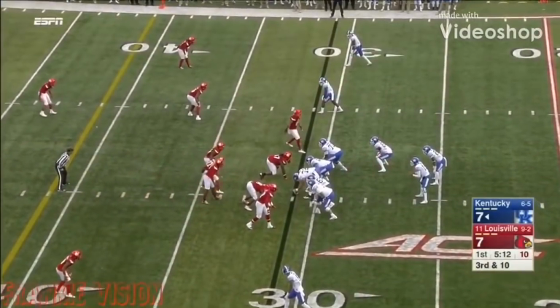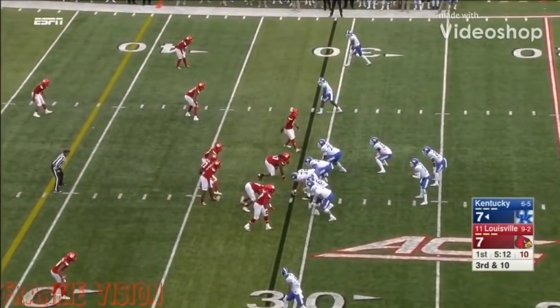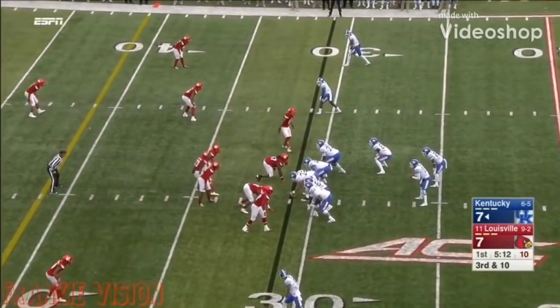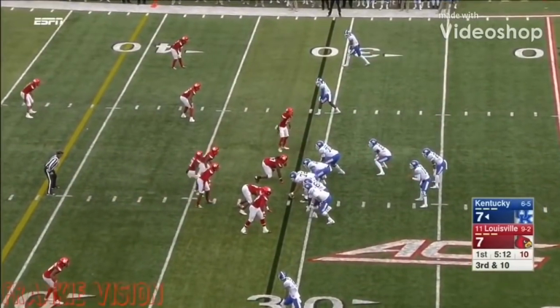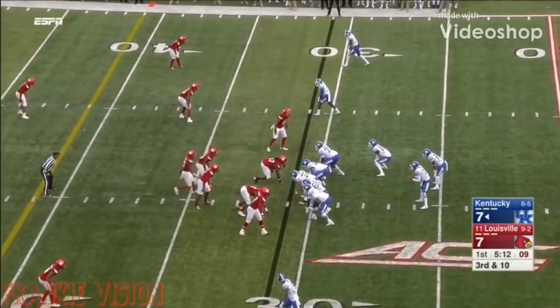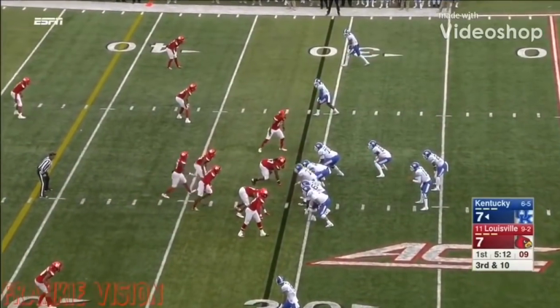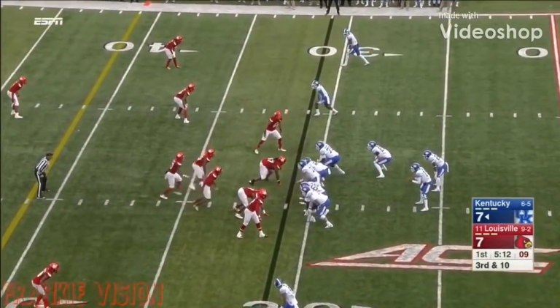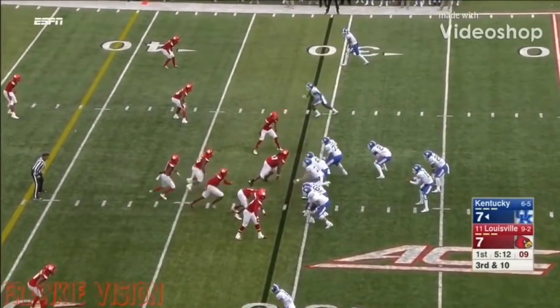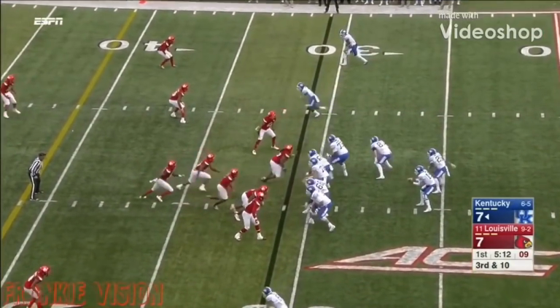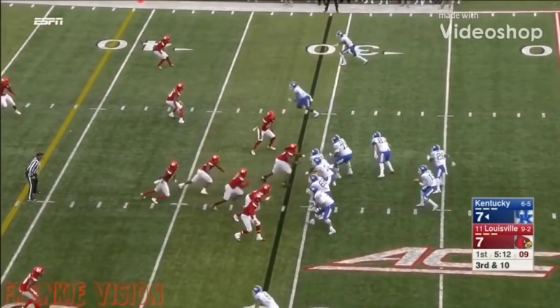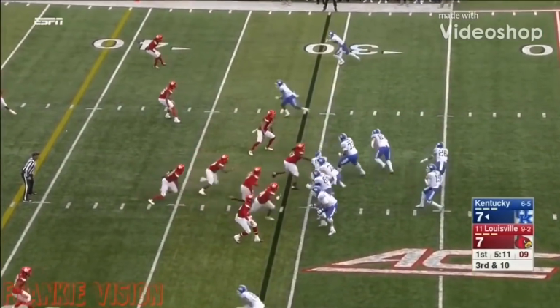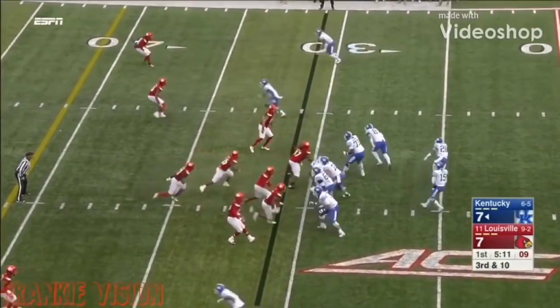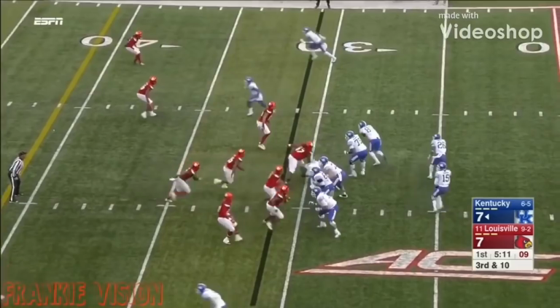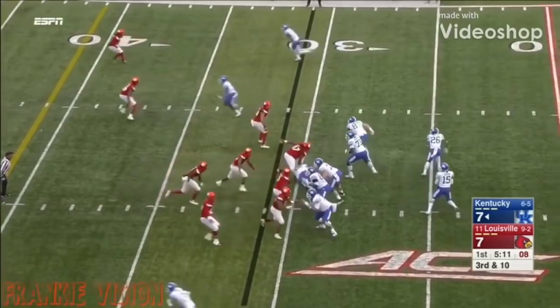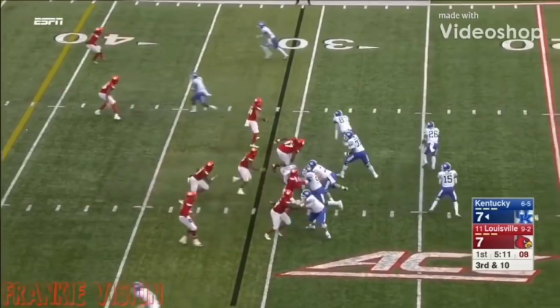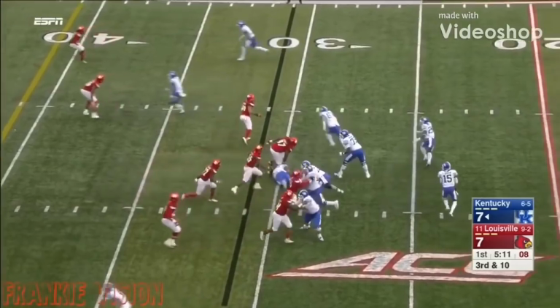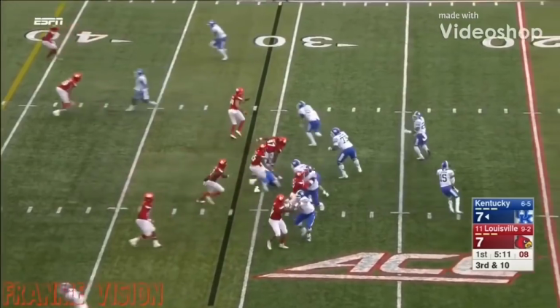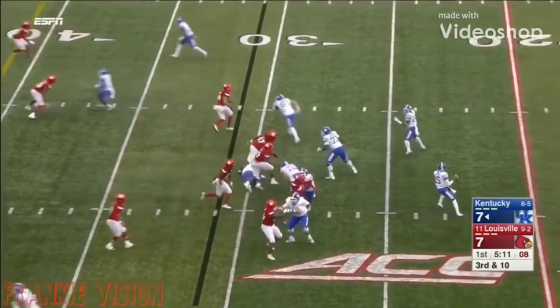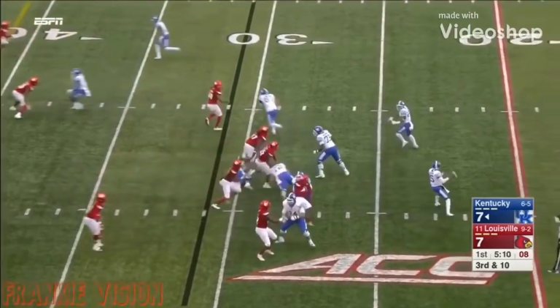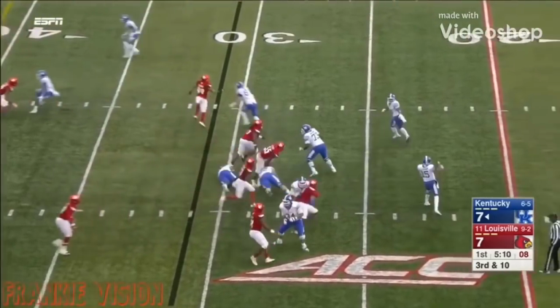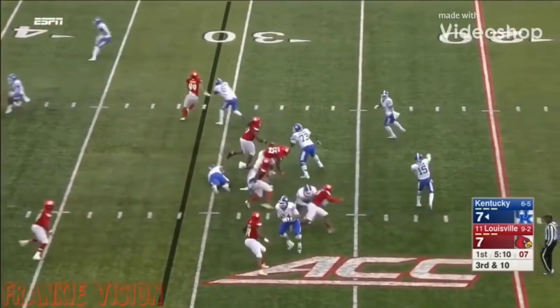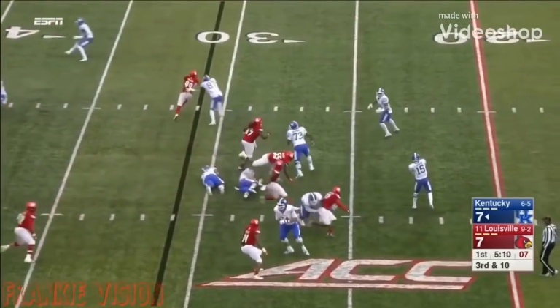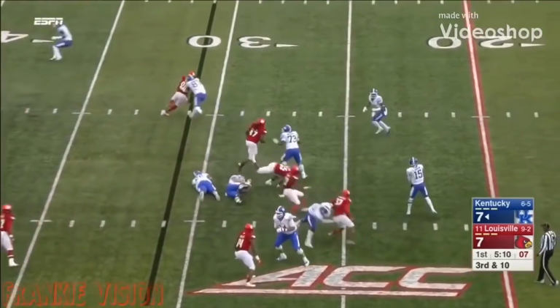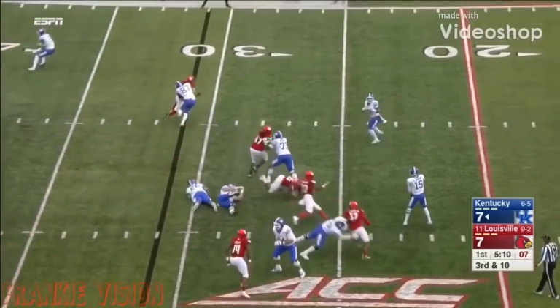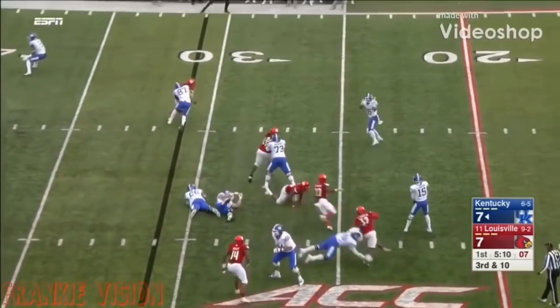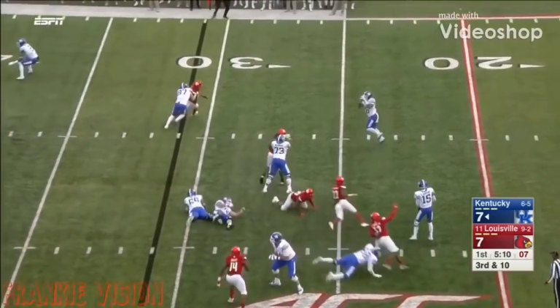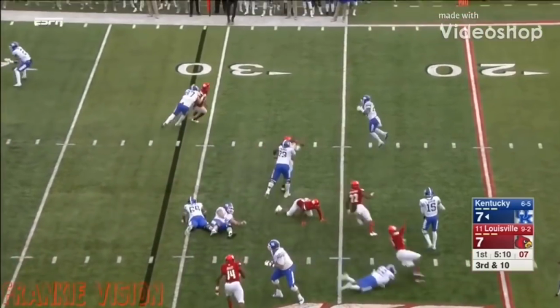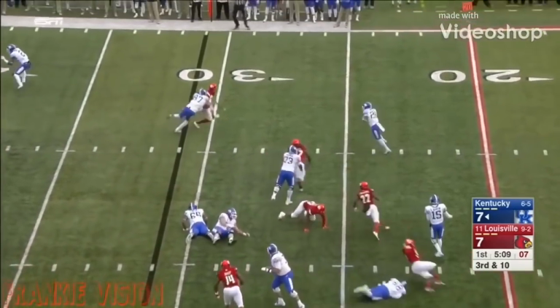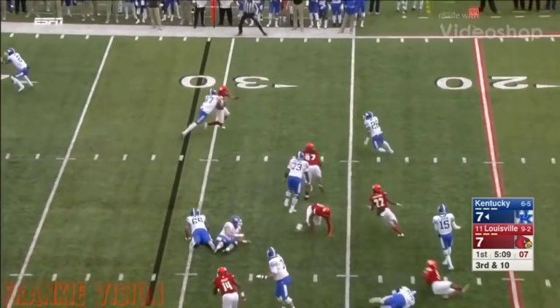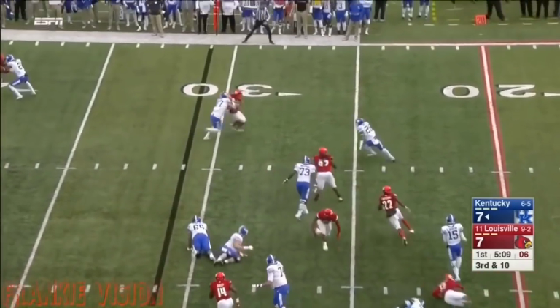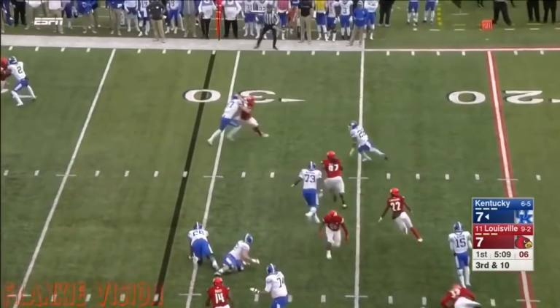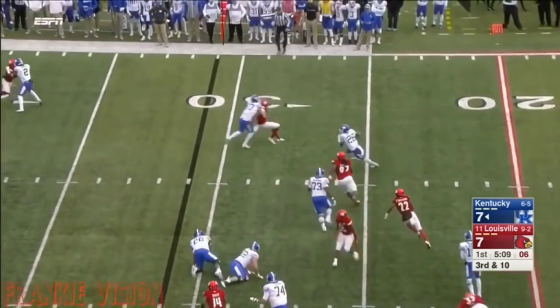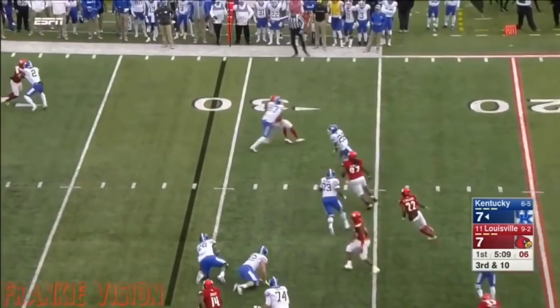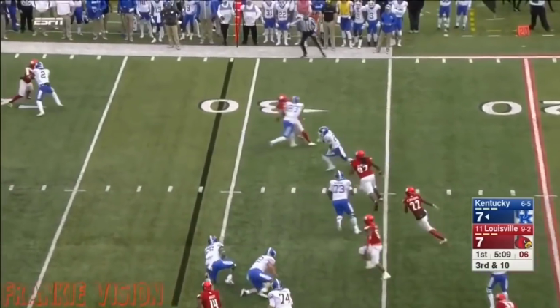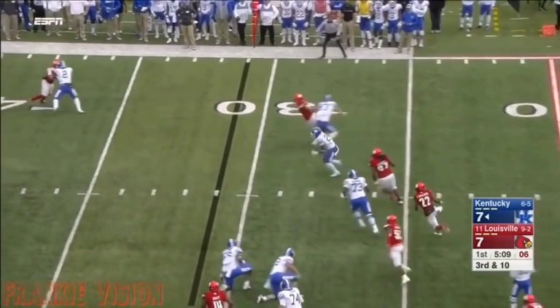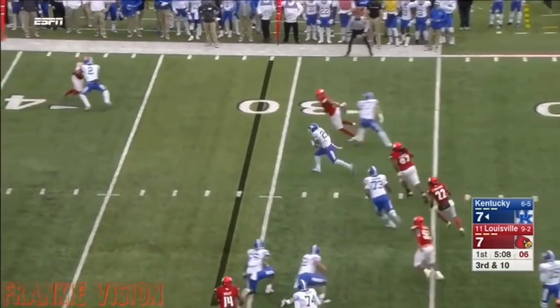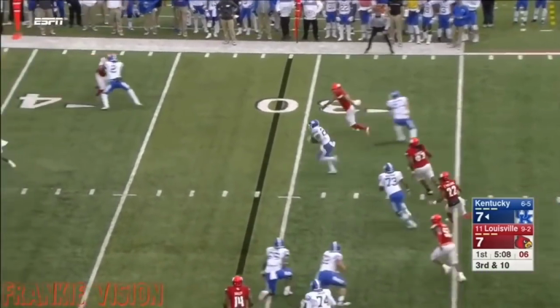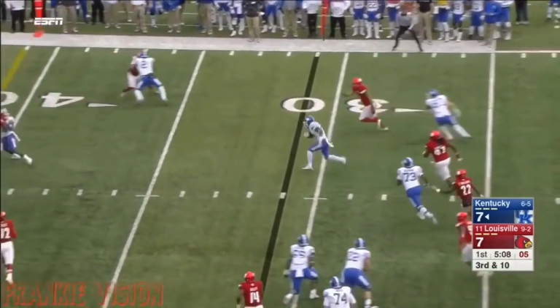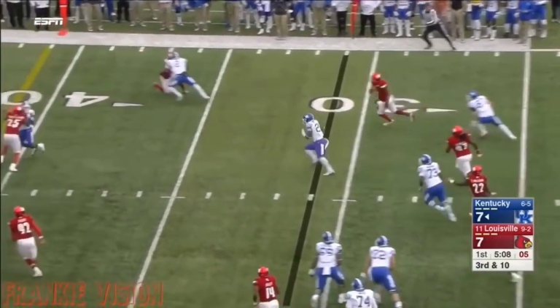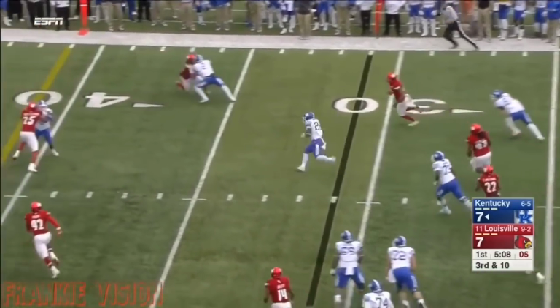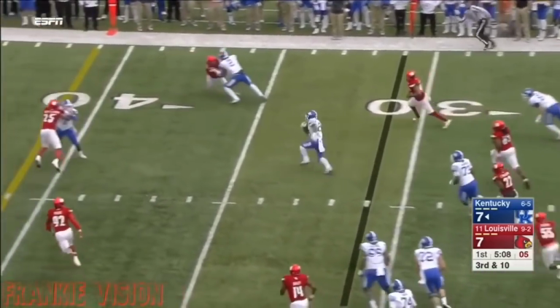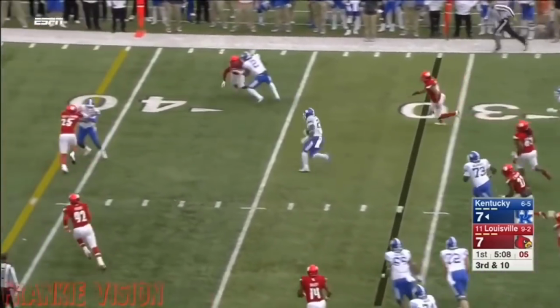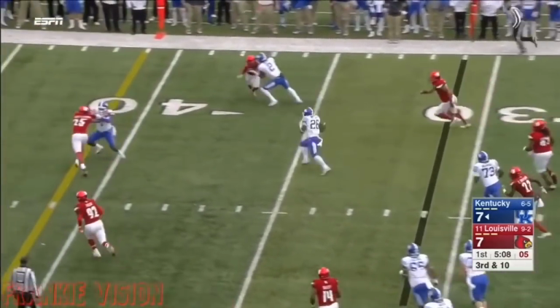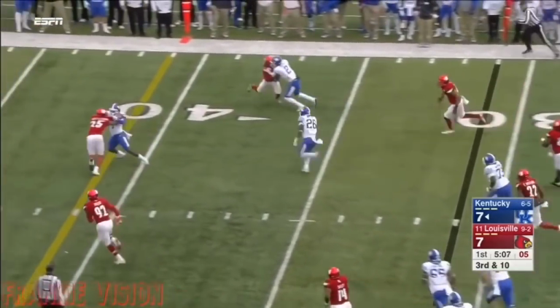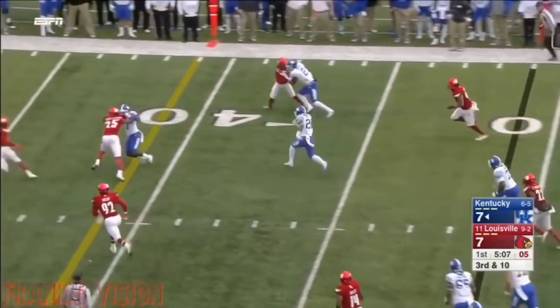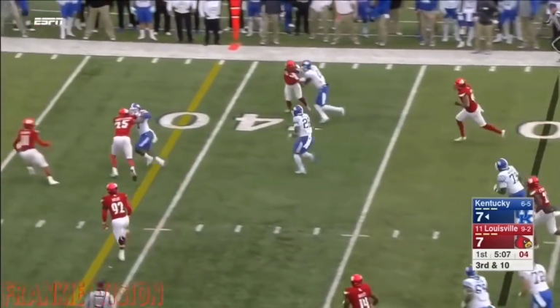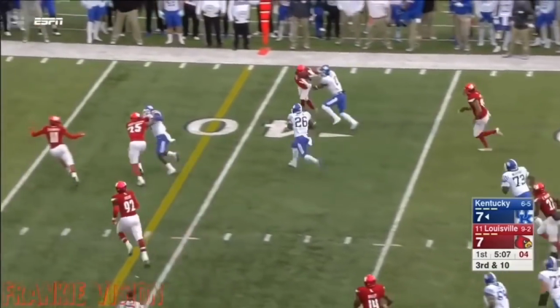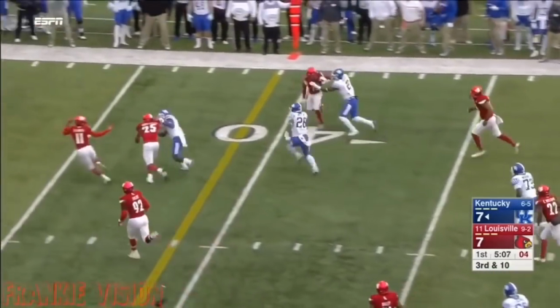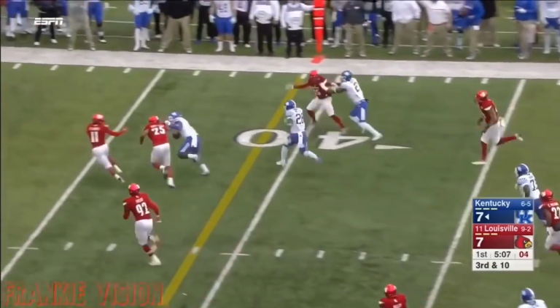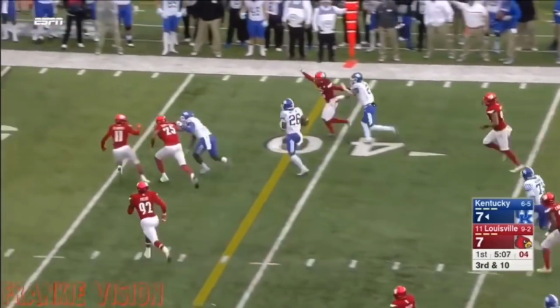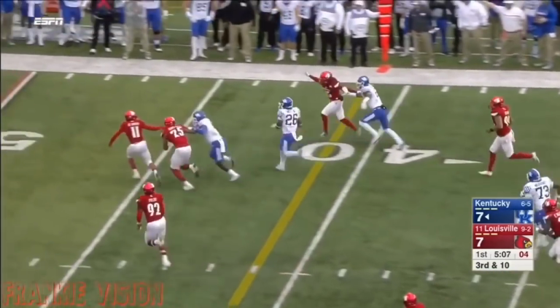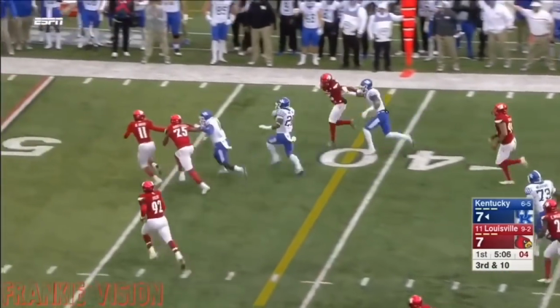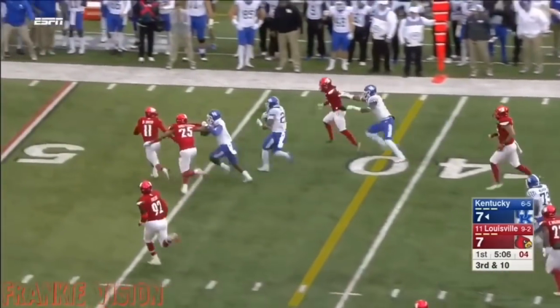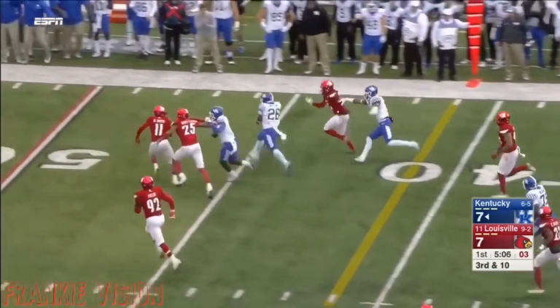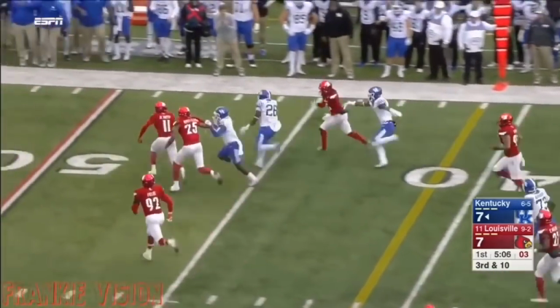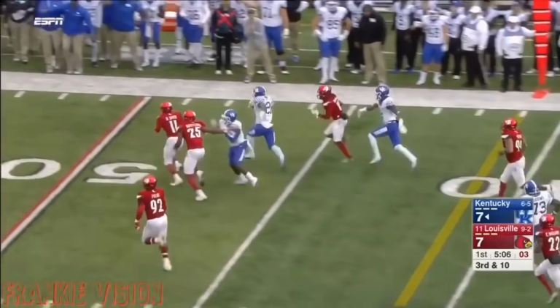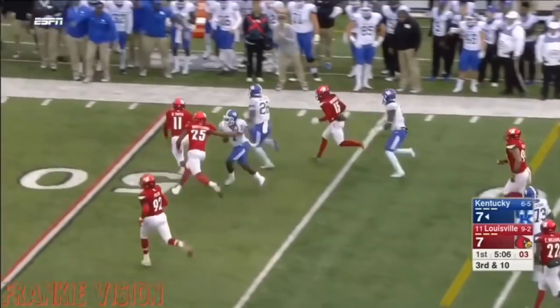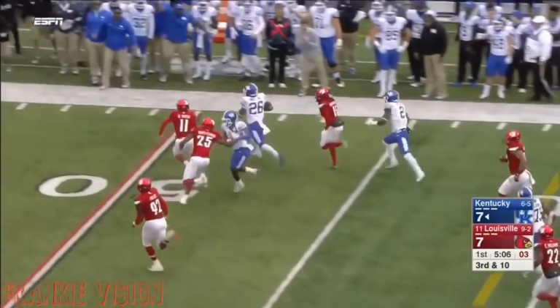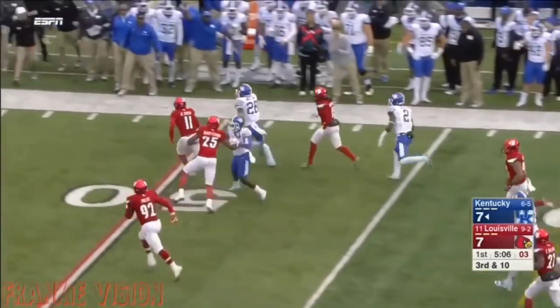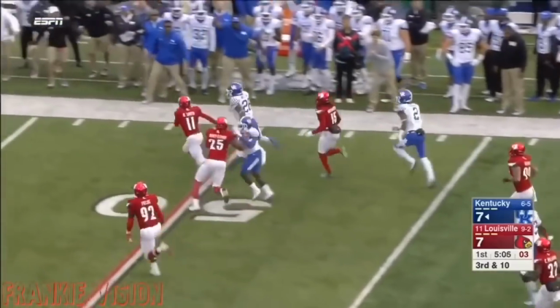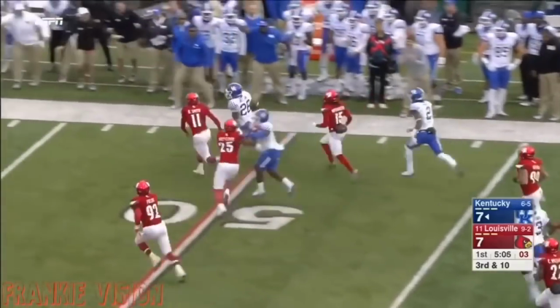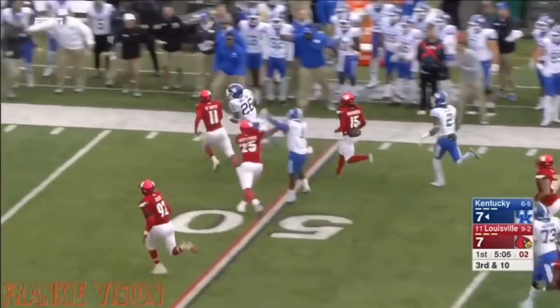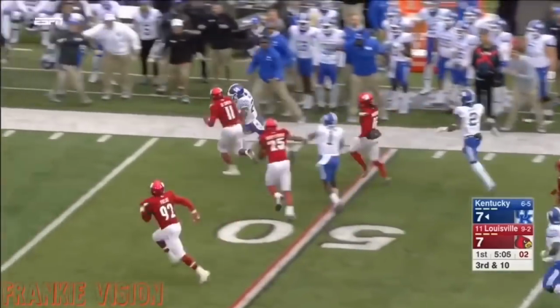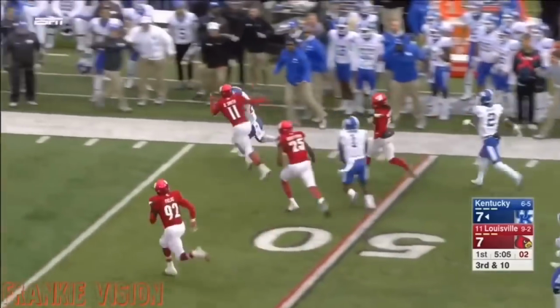Snell in the backfield with him, blitz coming. They'll swing it to Snell, got a block on the corner — he's got the first down and more.